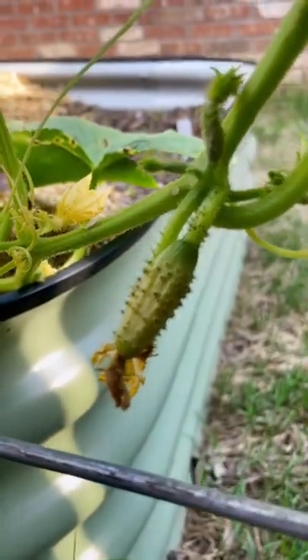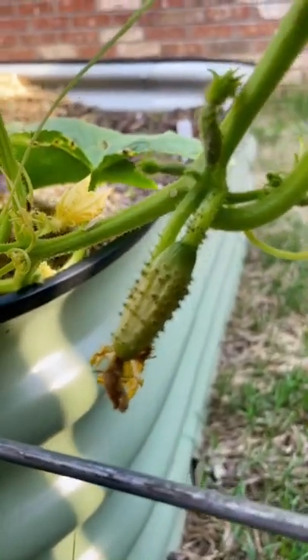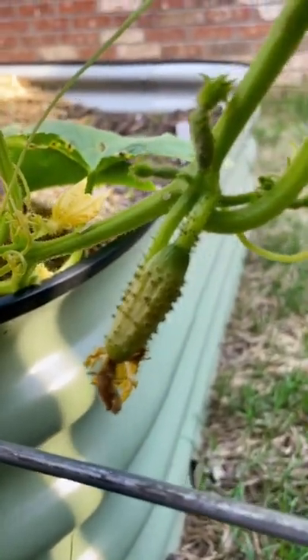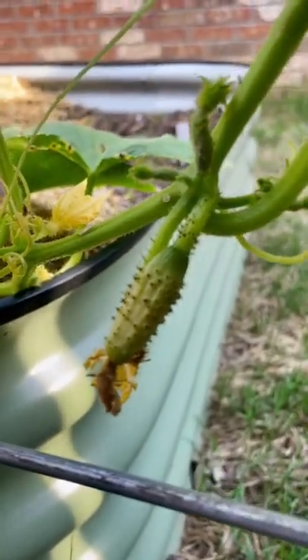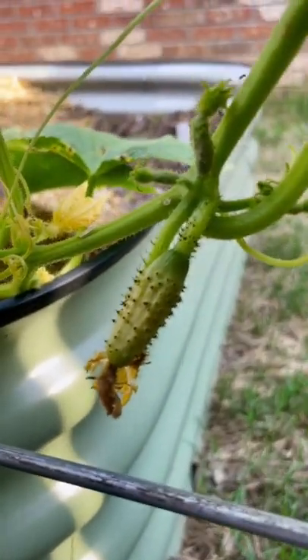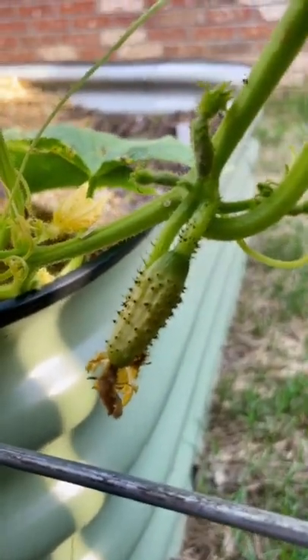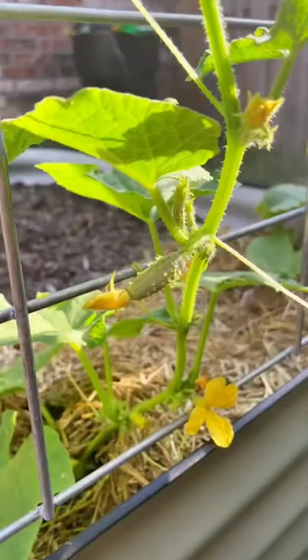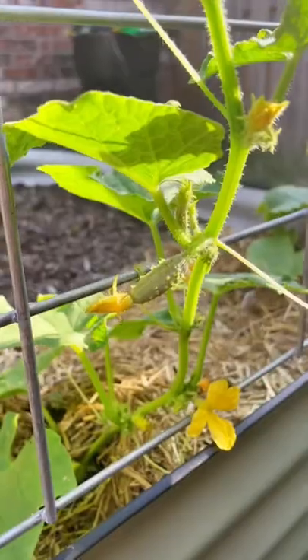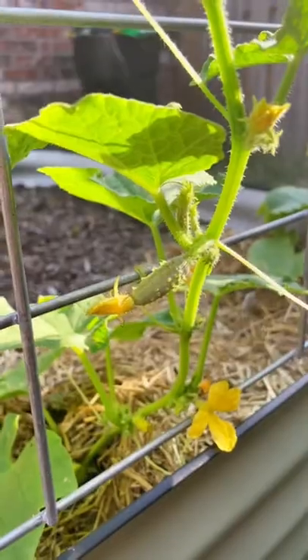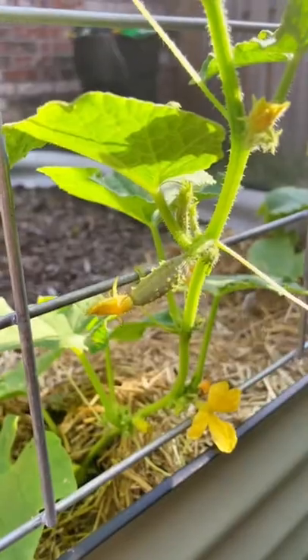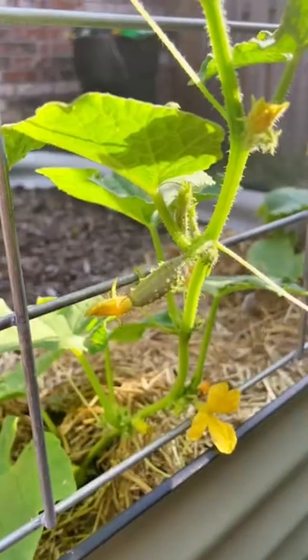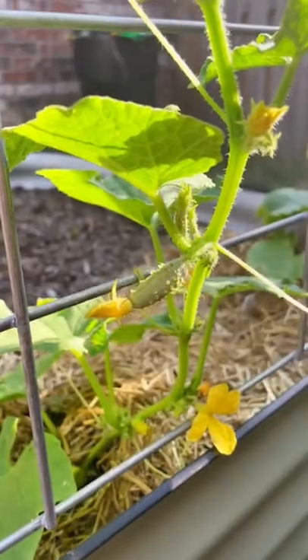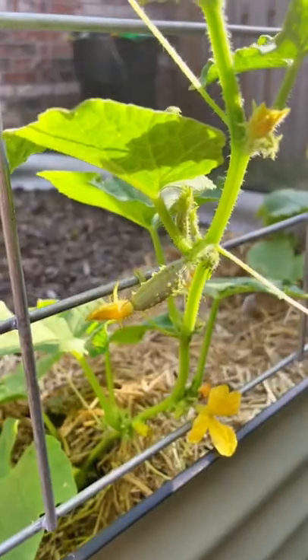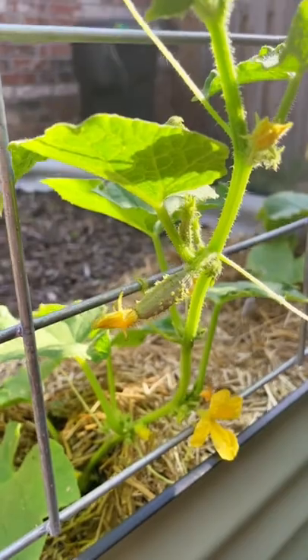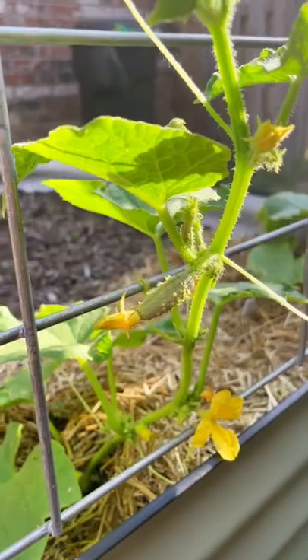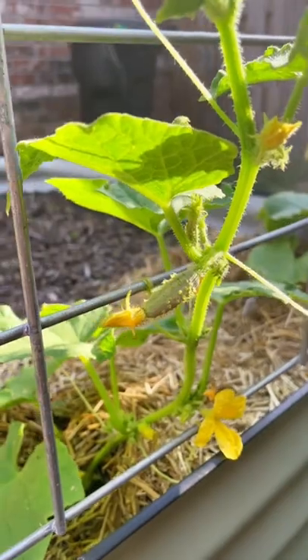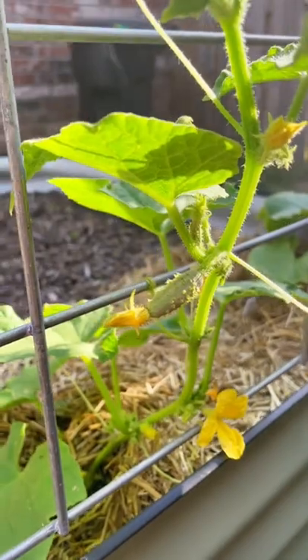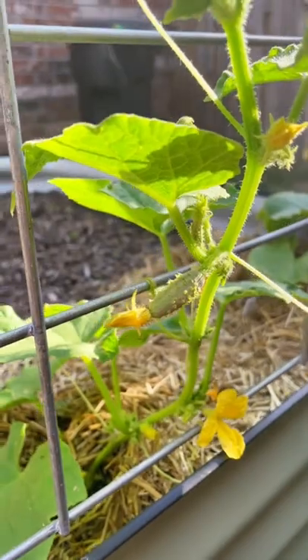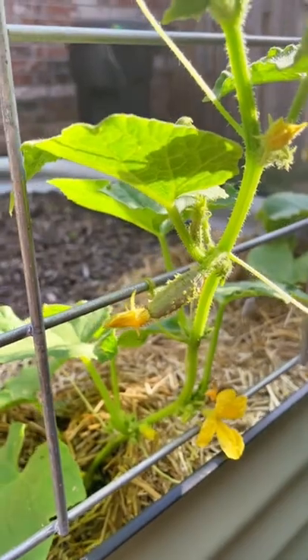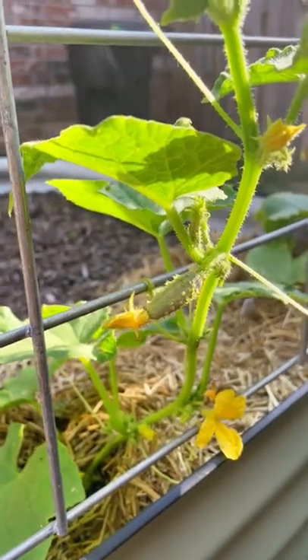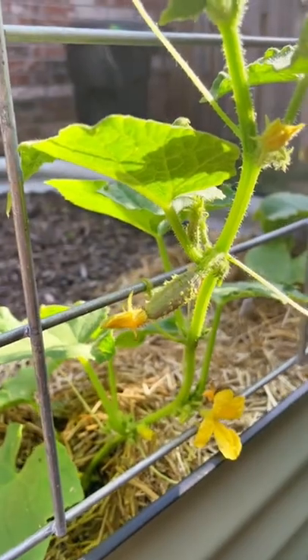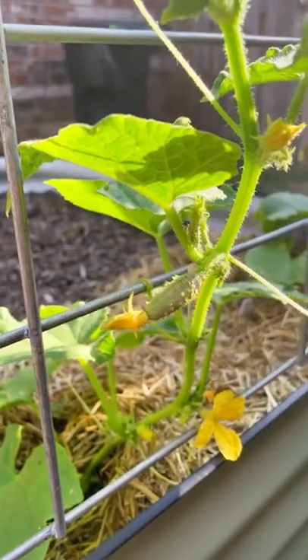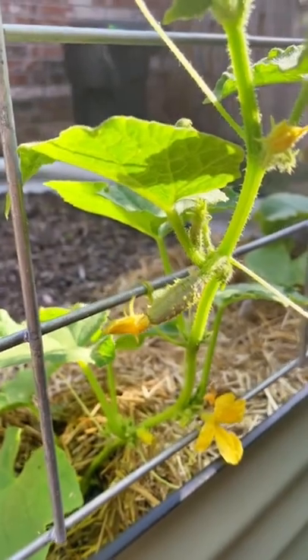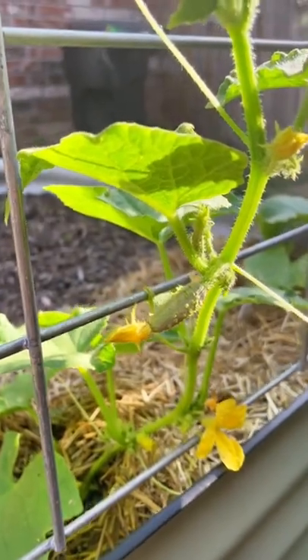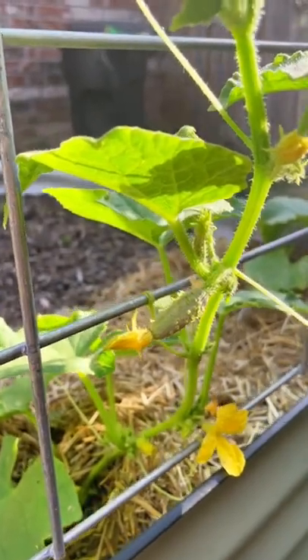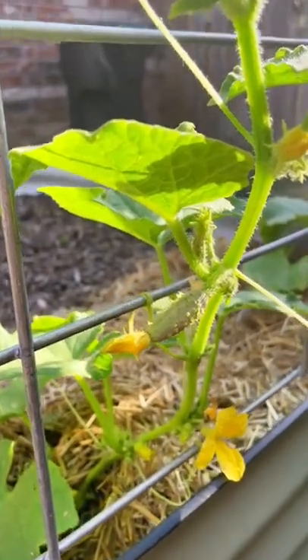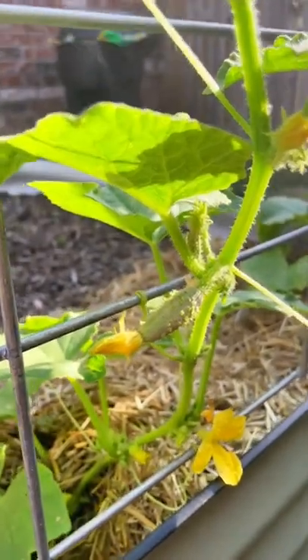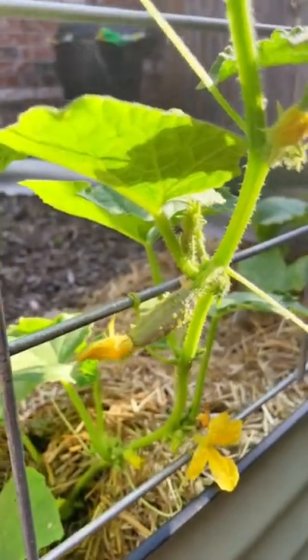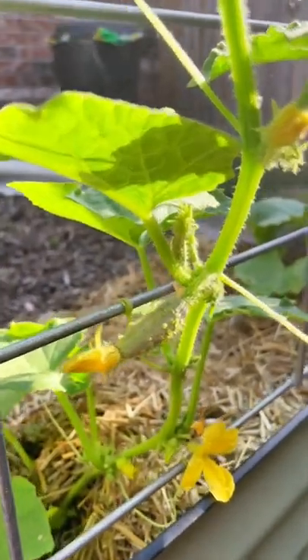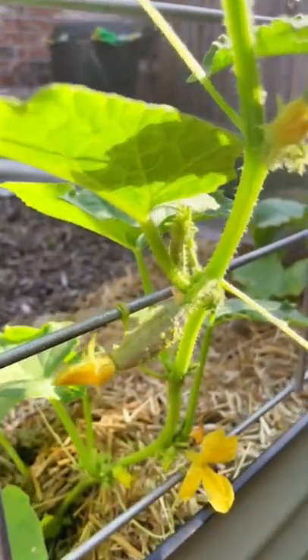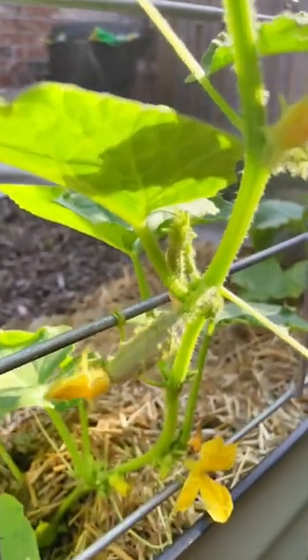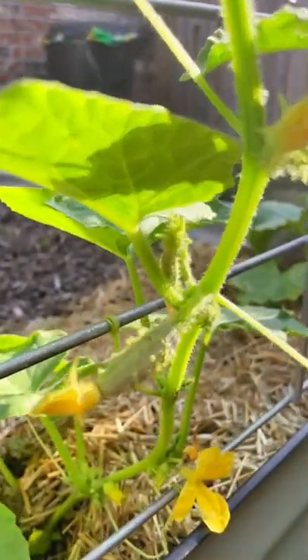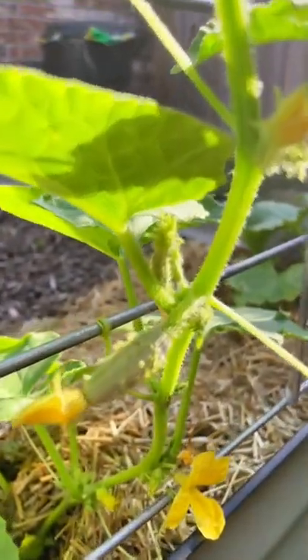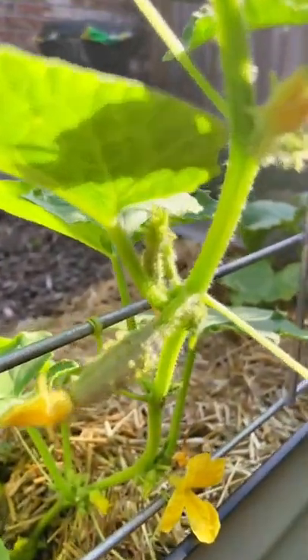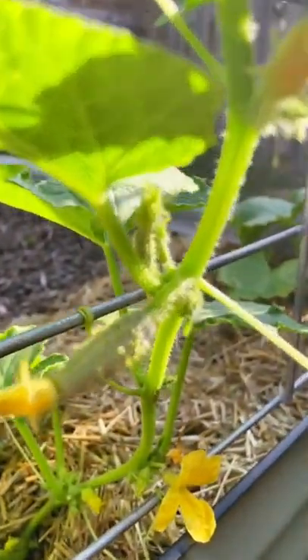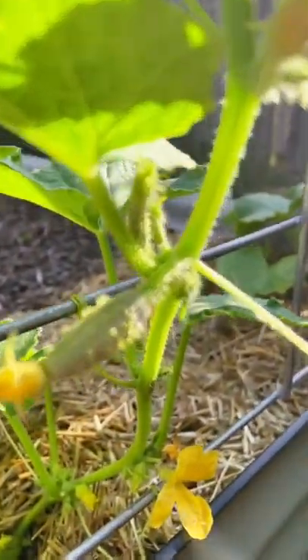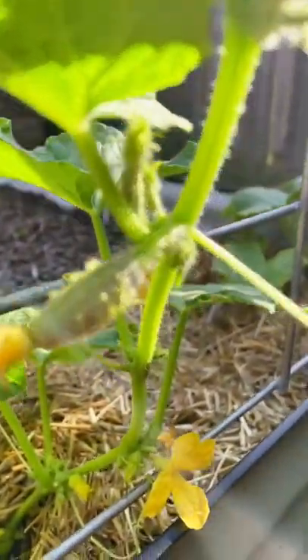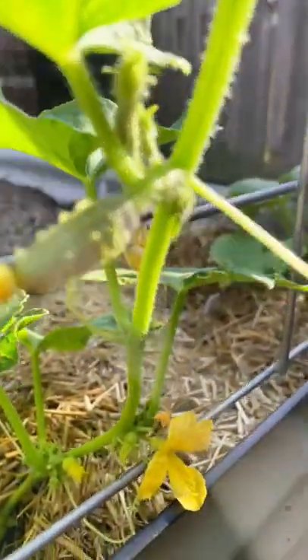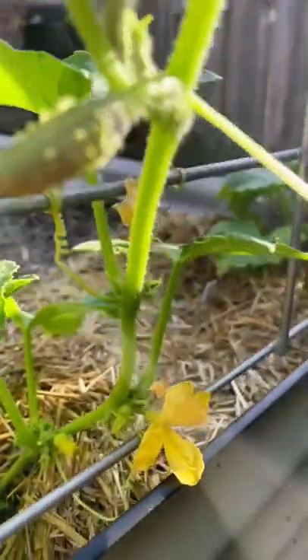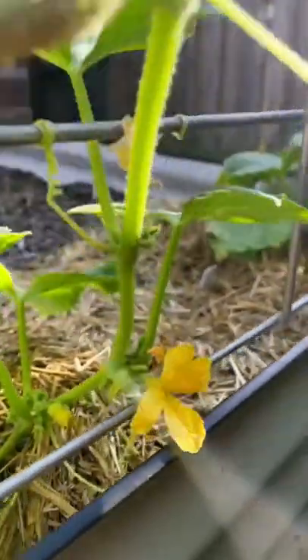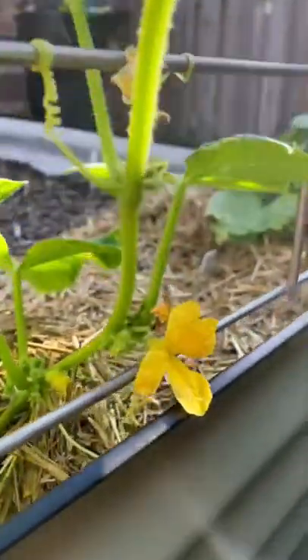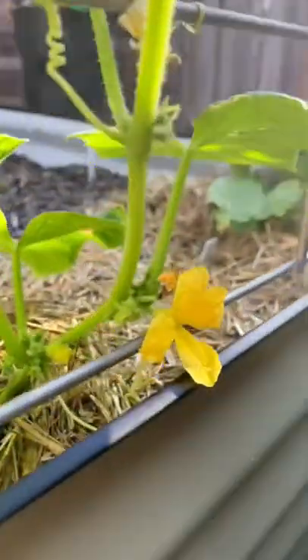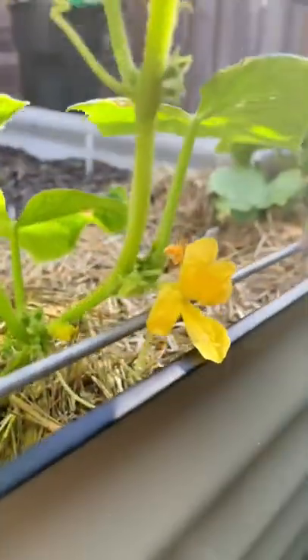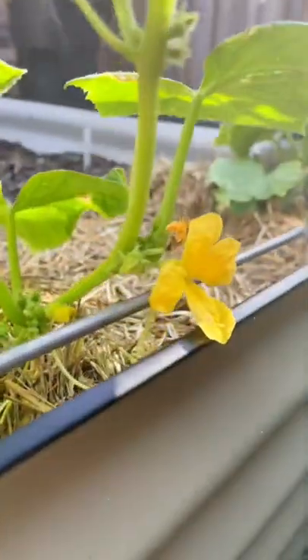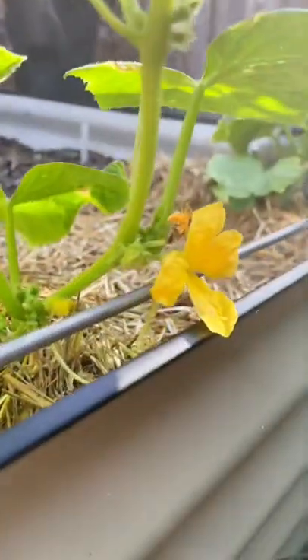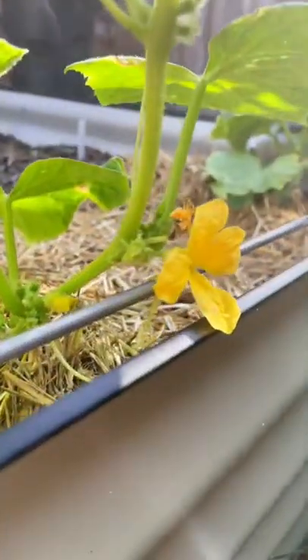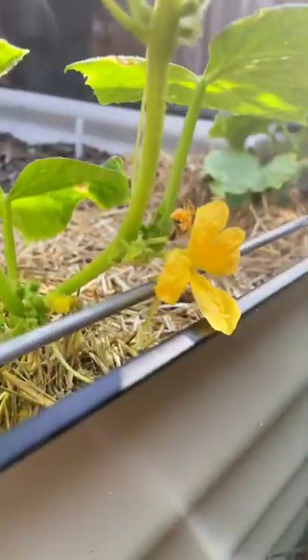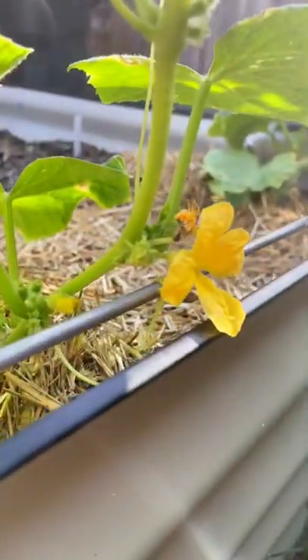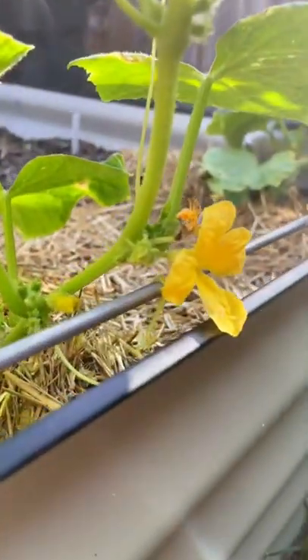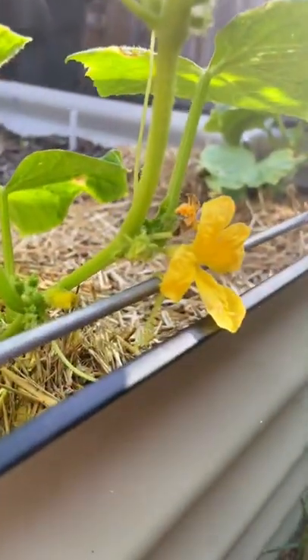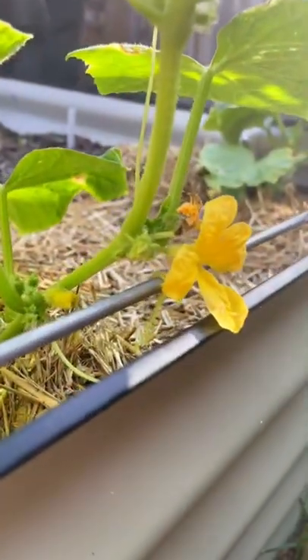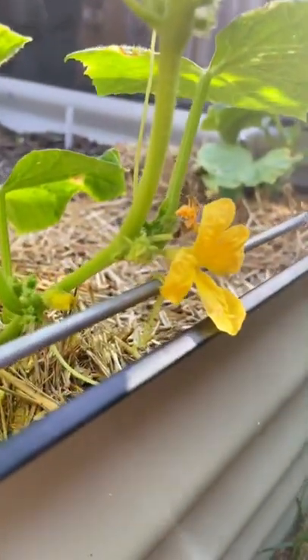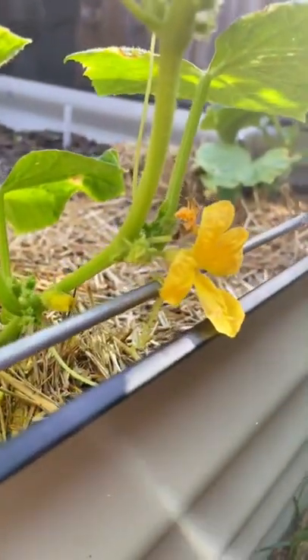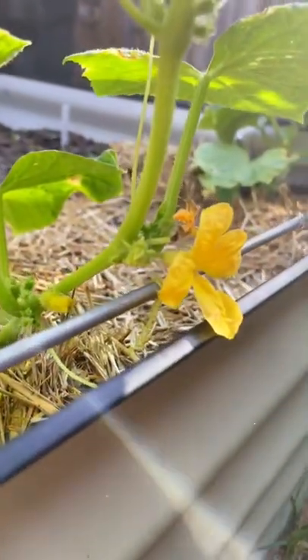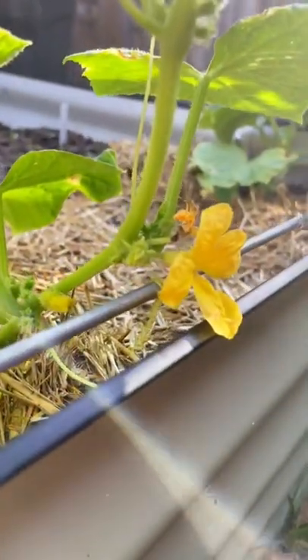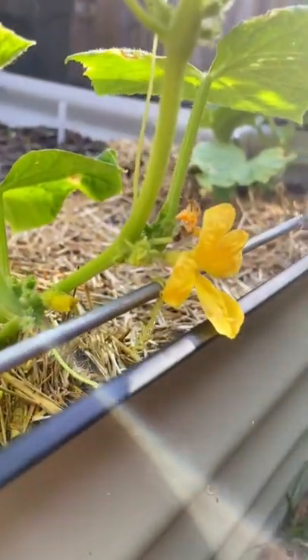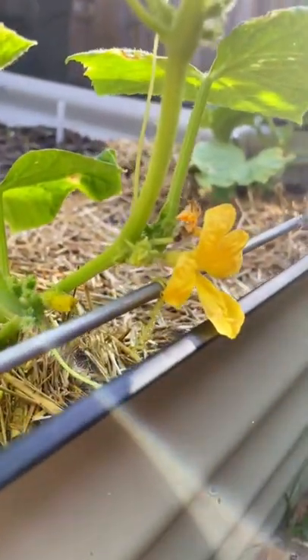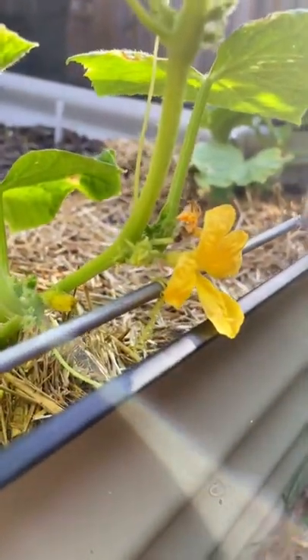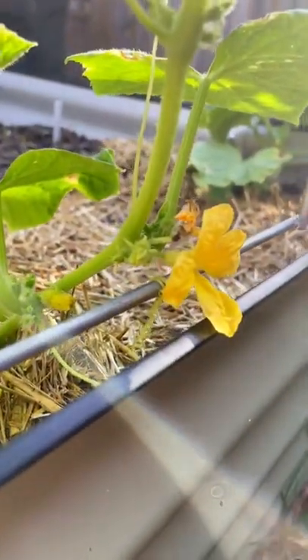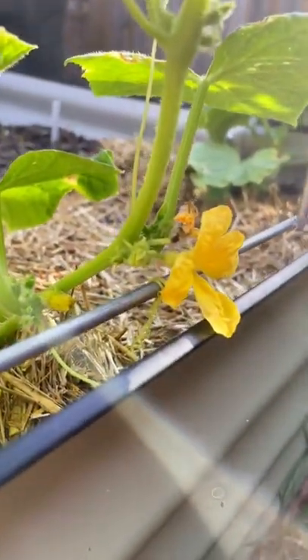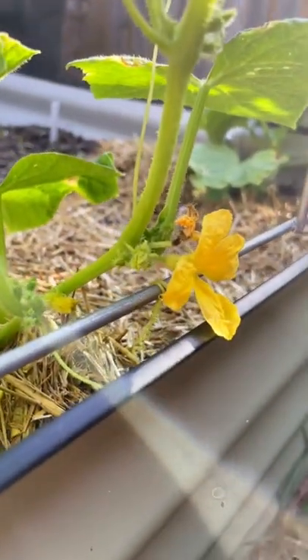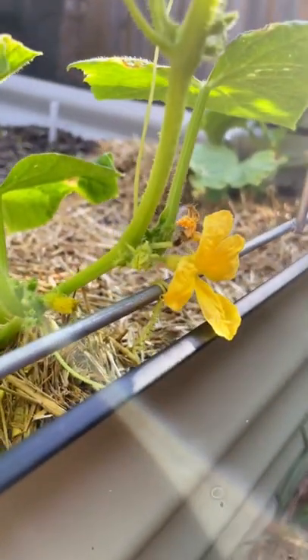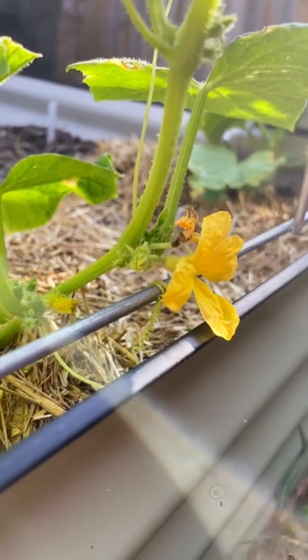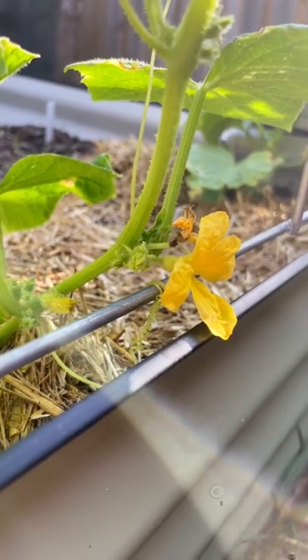You can gather the male pollen with a small paintbrush and try to hand pollinate the female flowers. But if you don't, you'll be just fine.